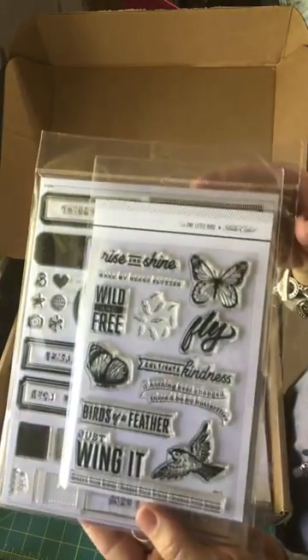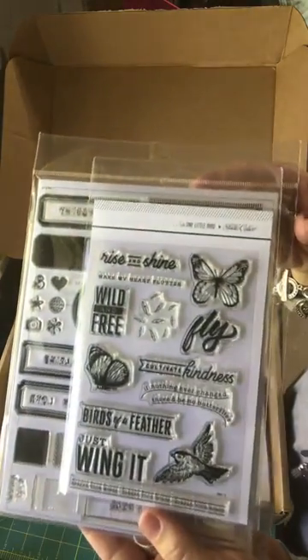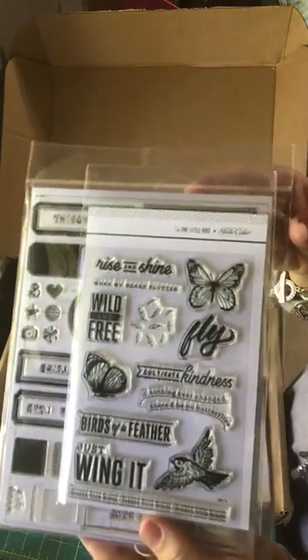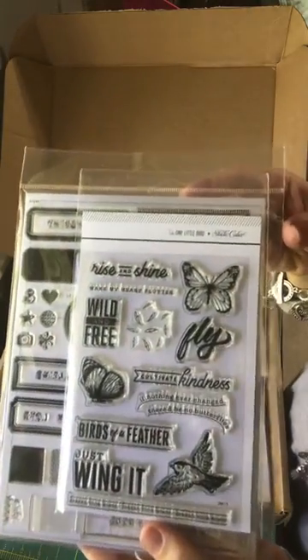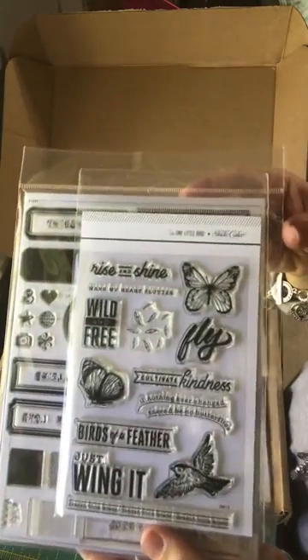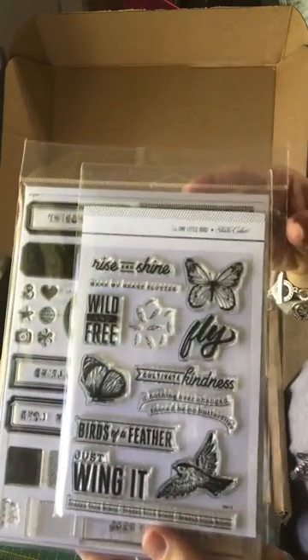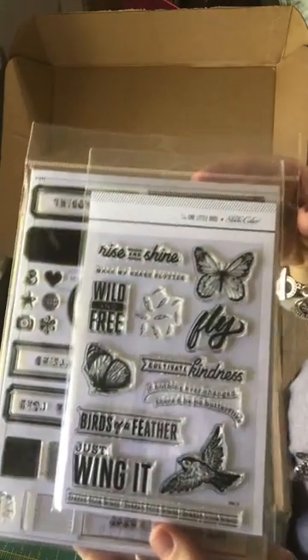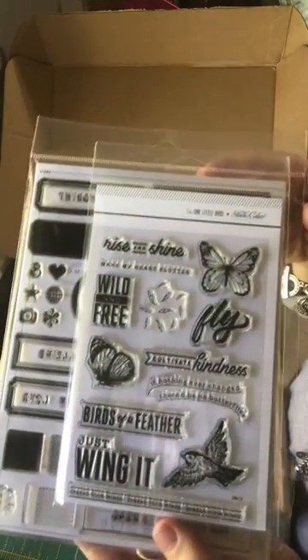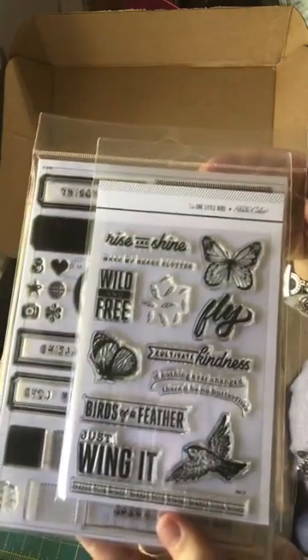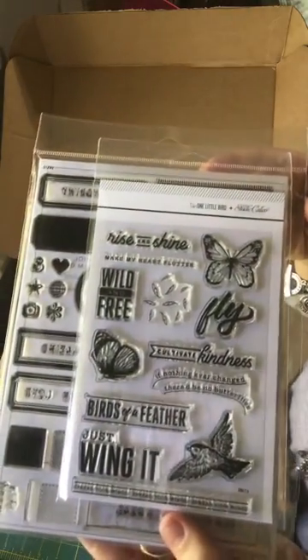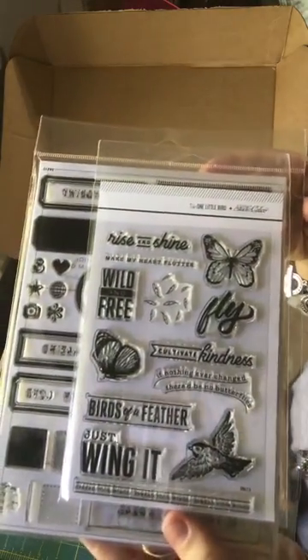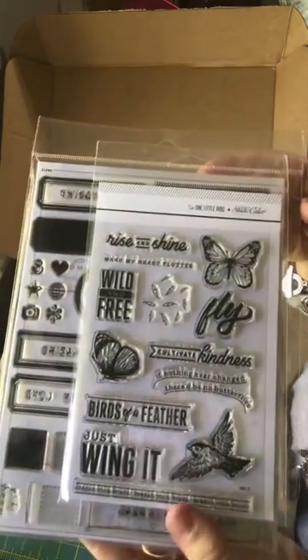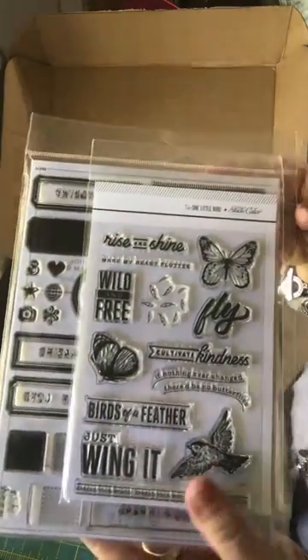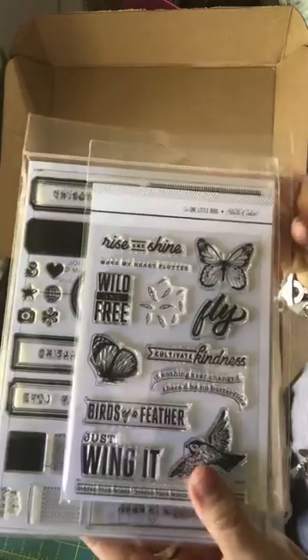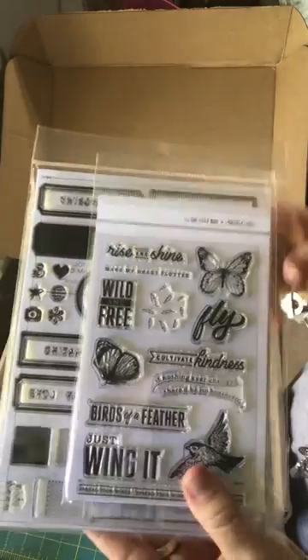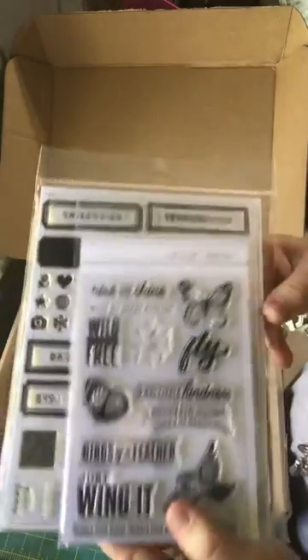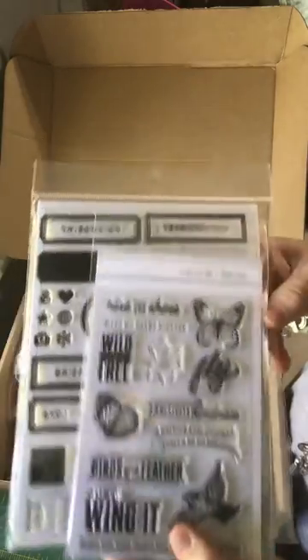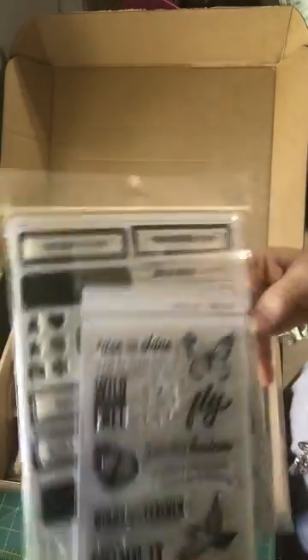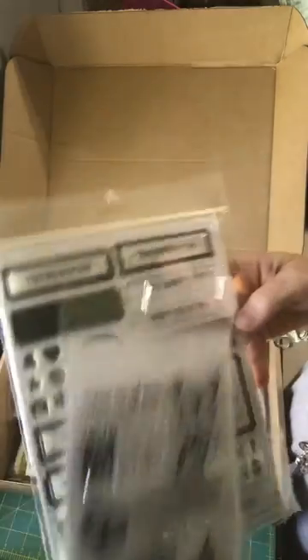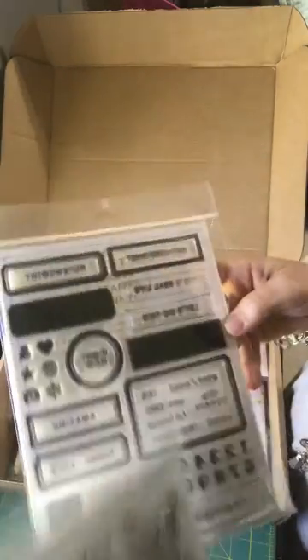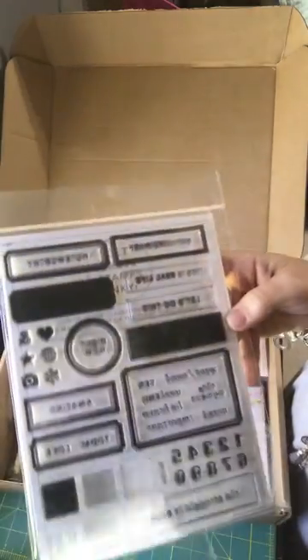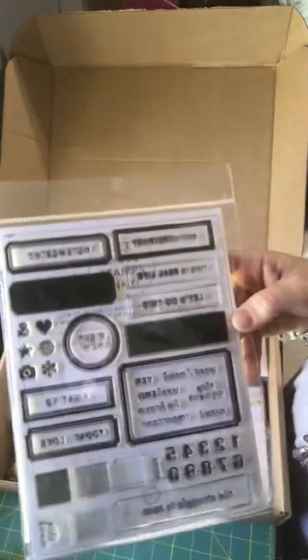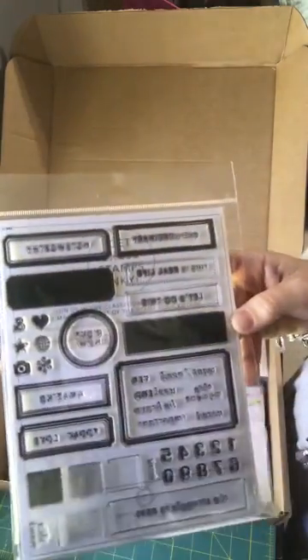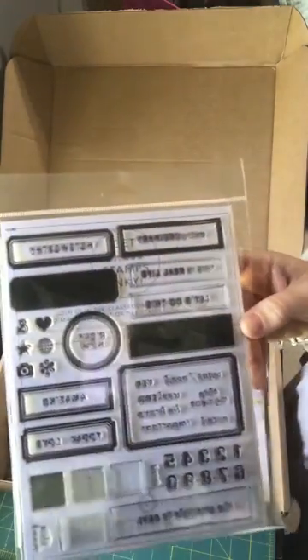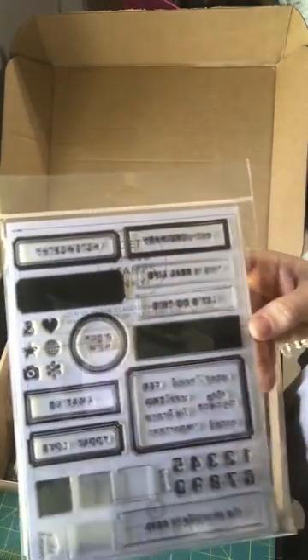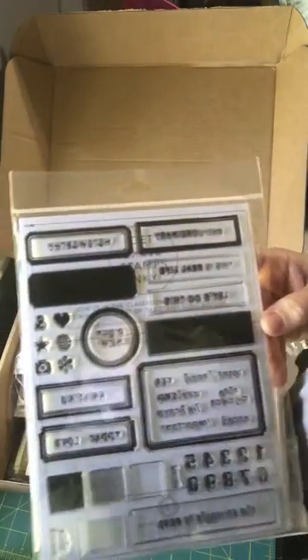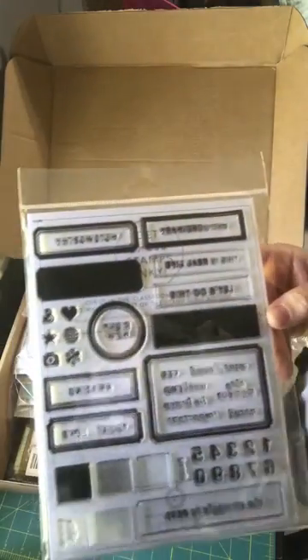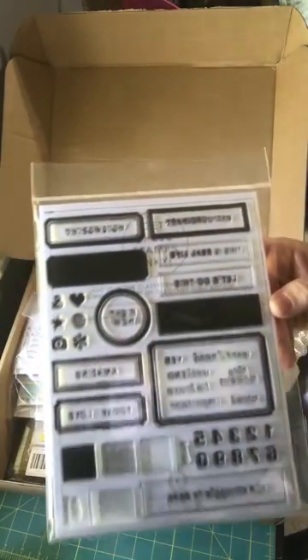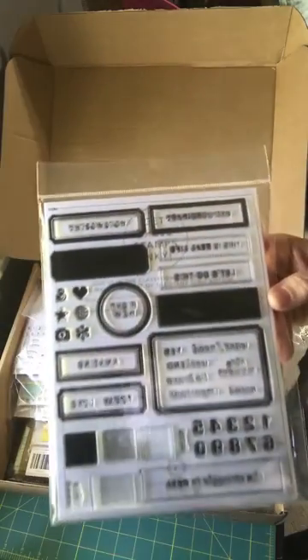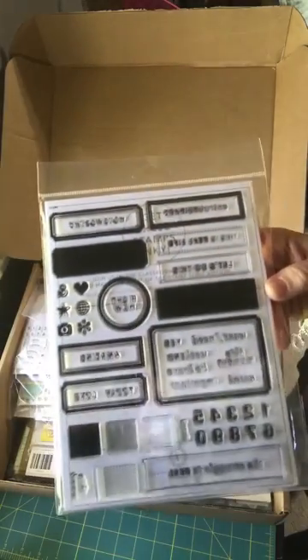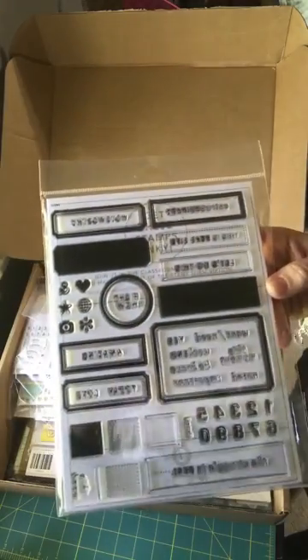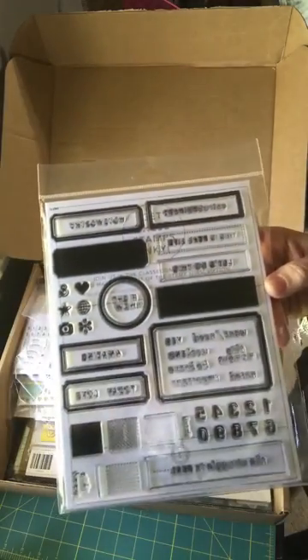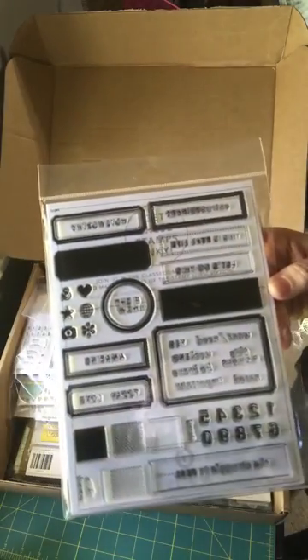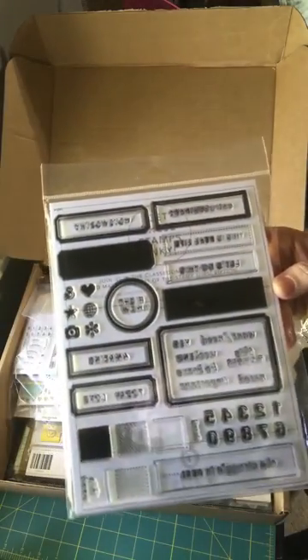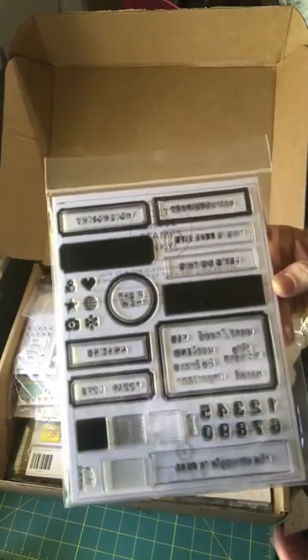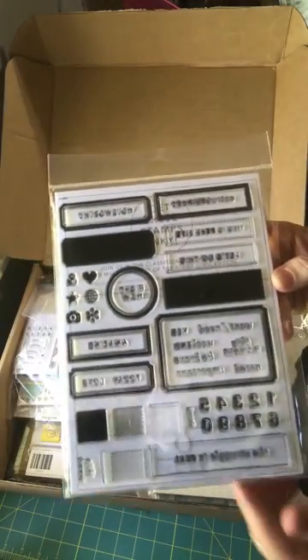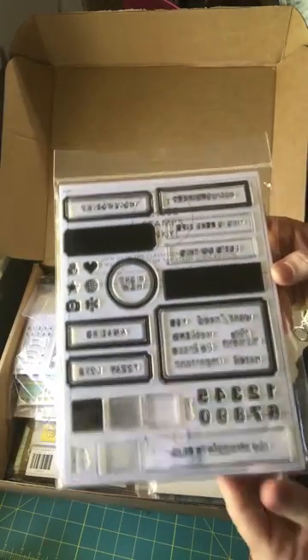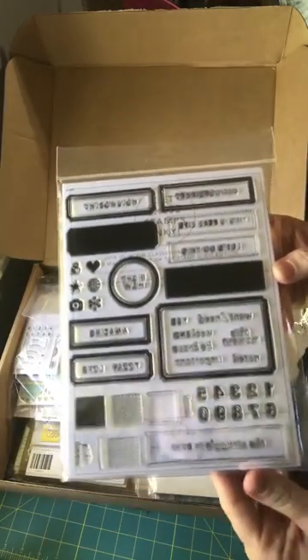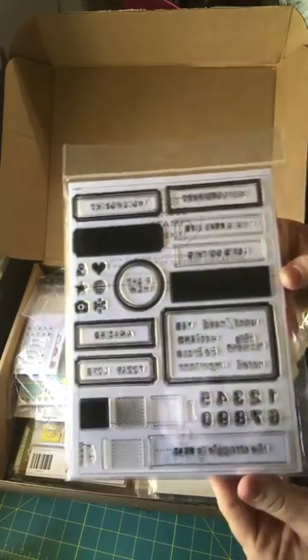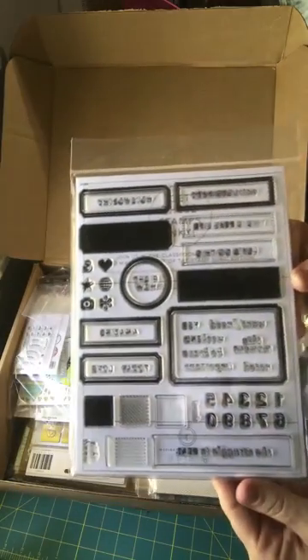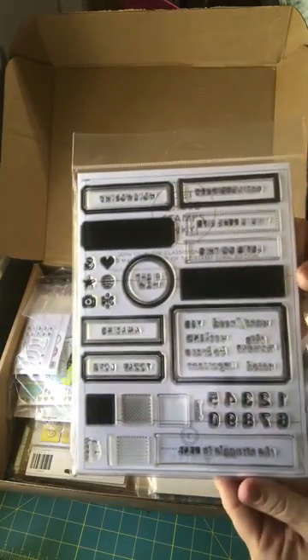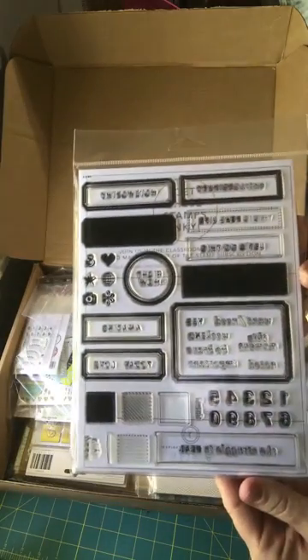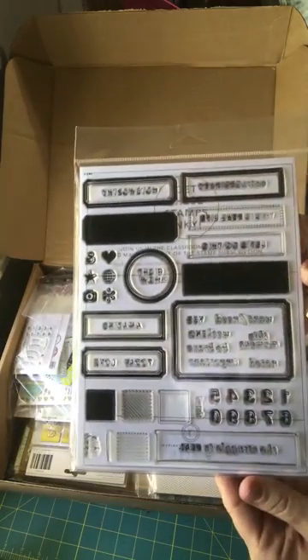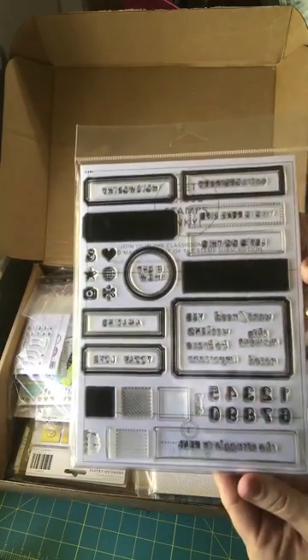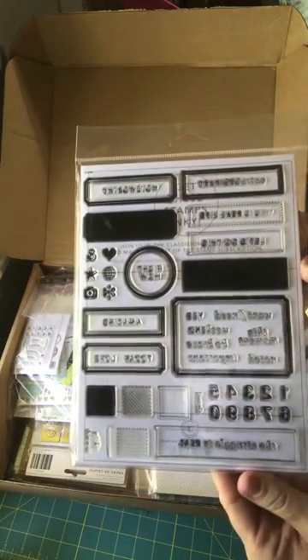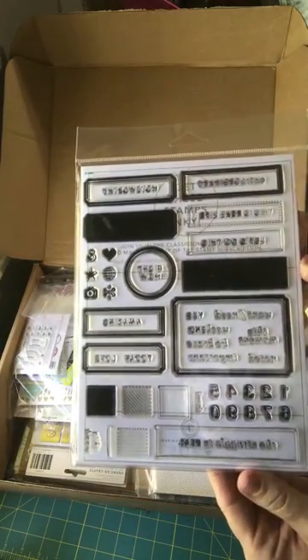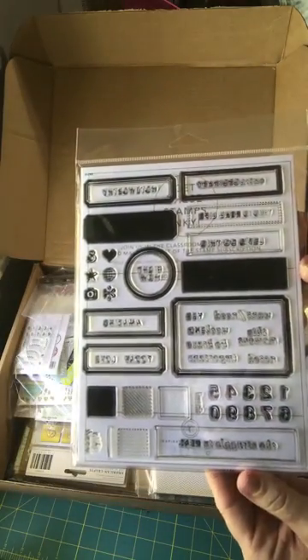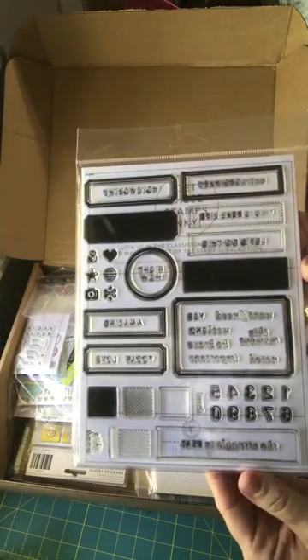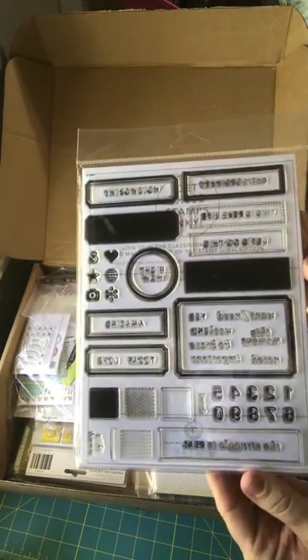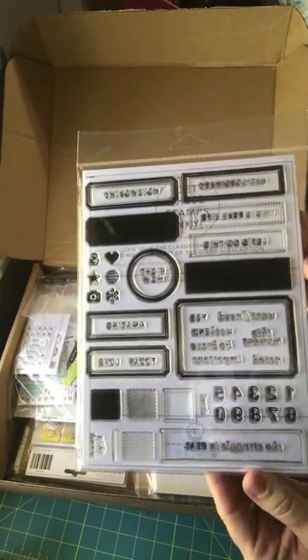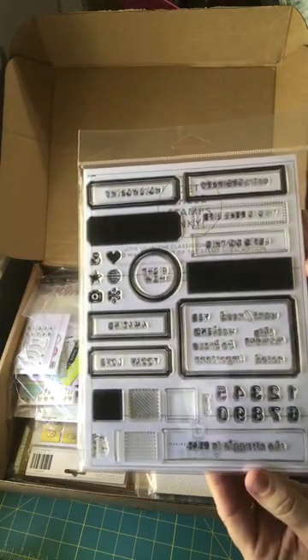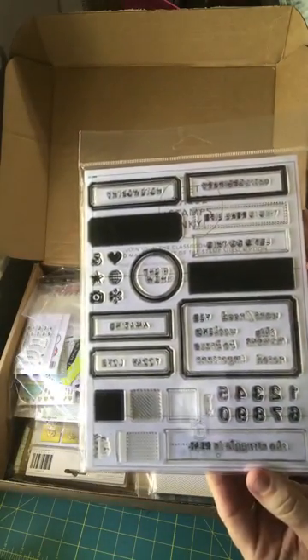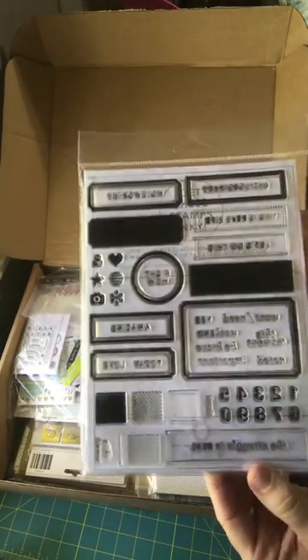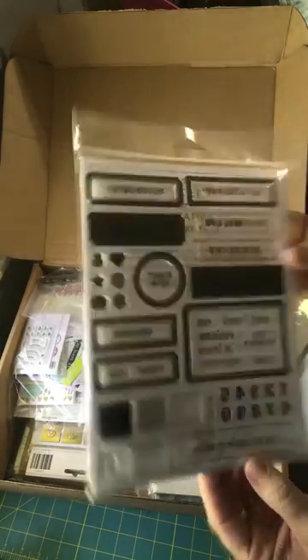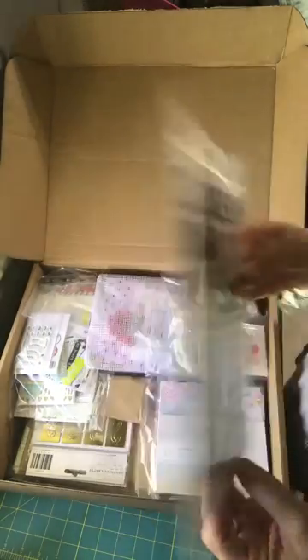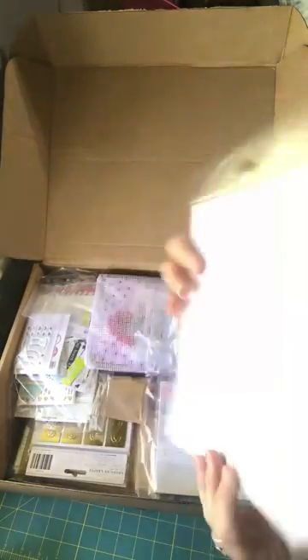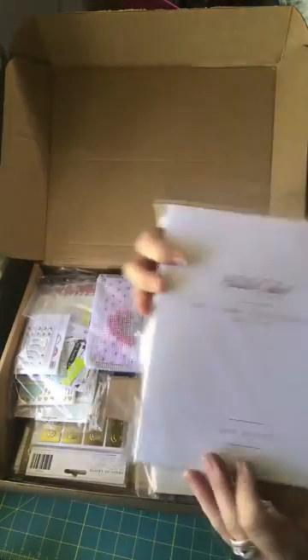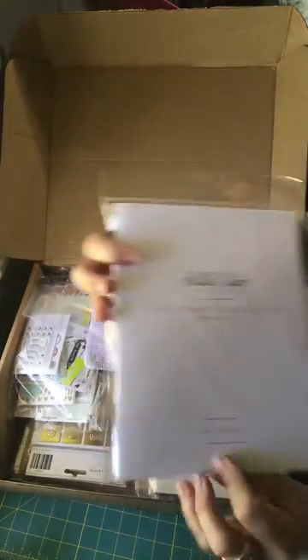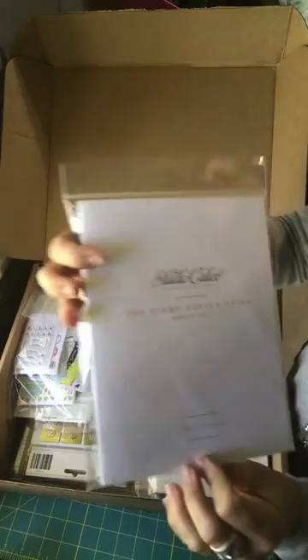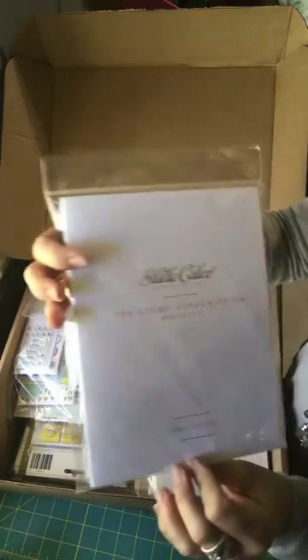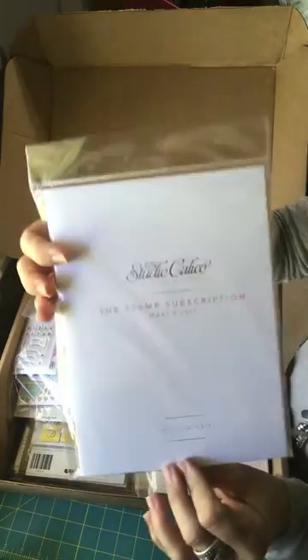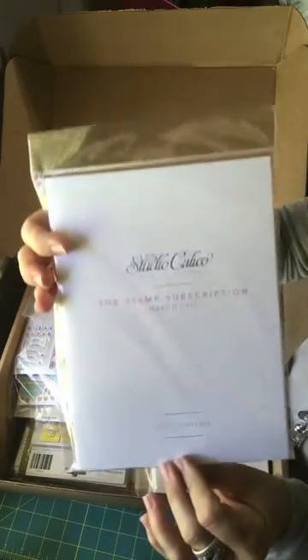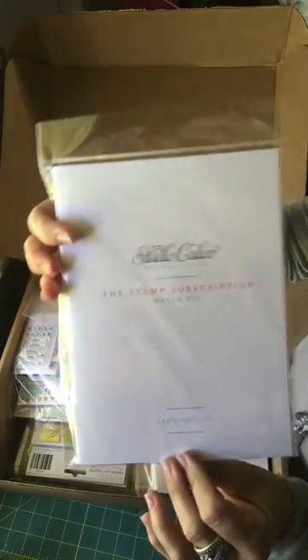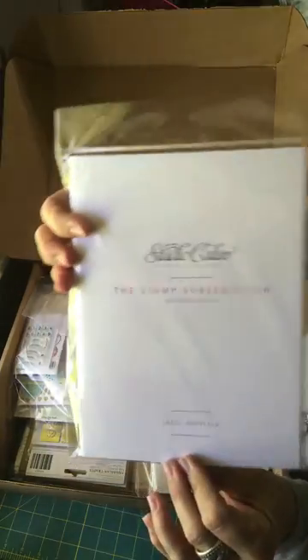Butterflies, butterflies — and this is the stamp set of the month that I subscribe to, with a booklet. That's awesome.